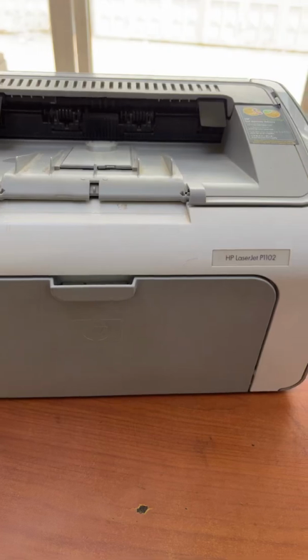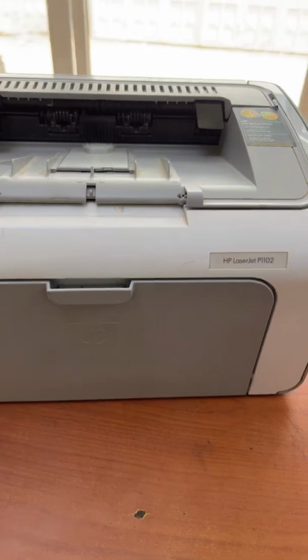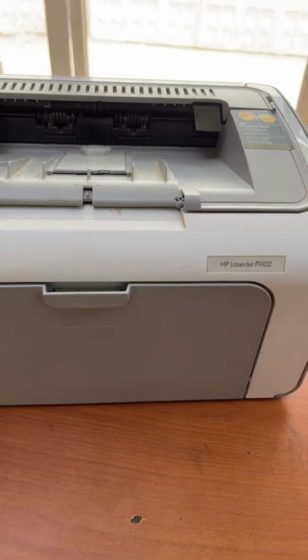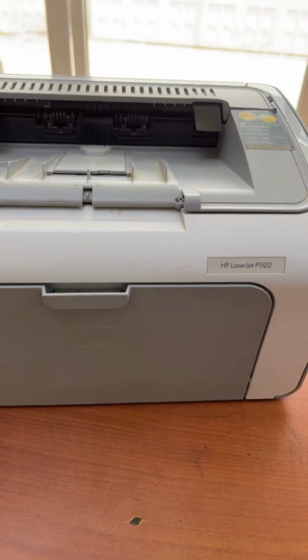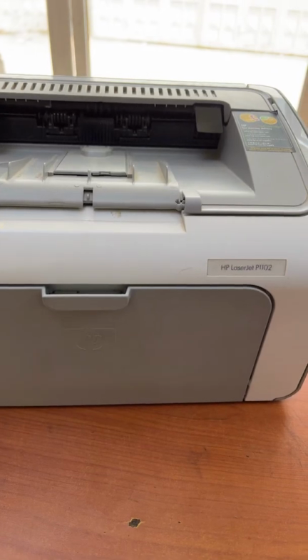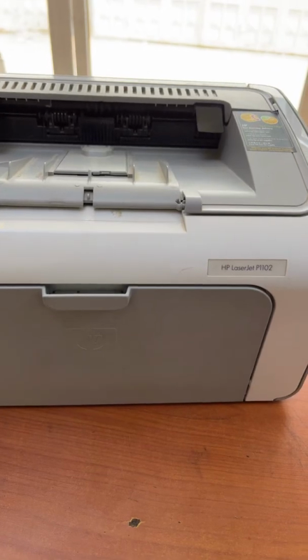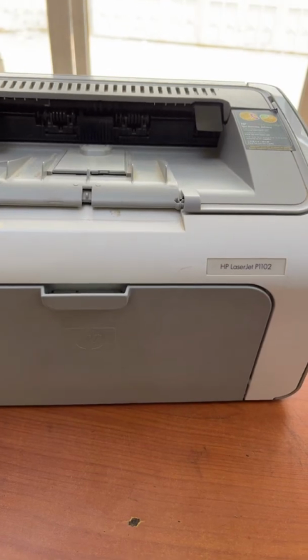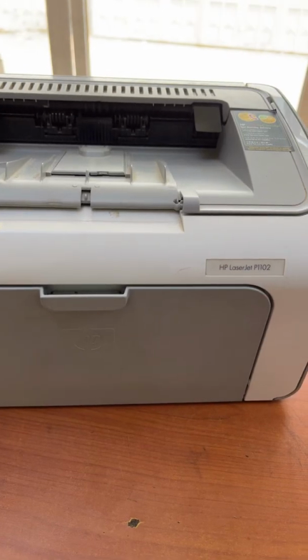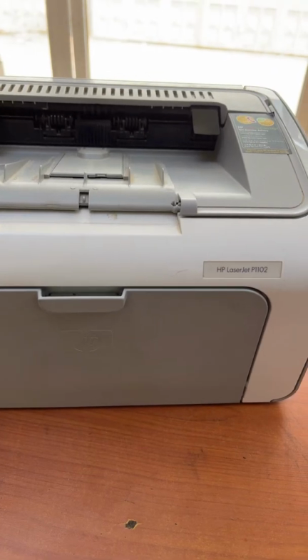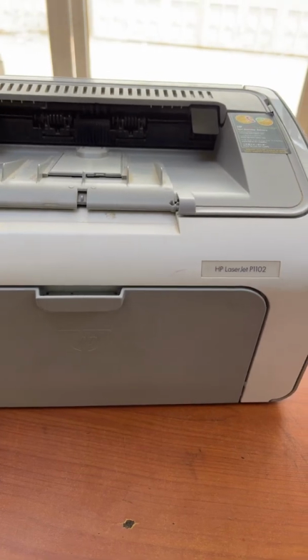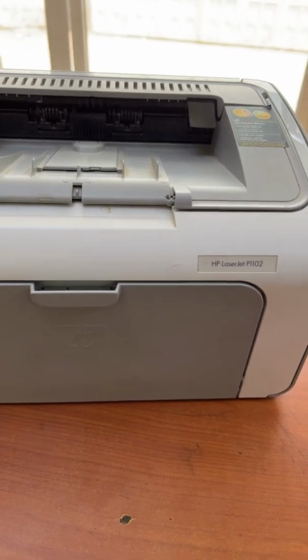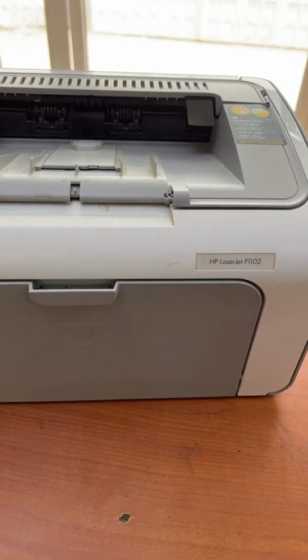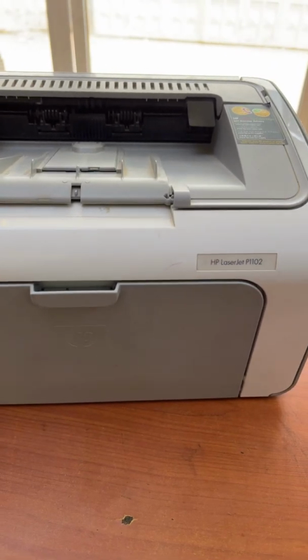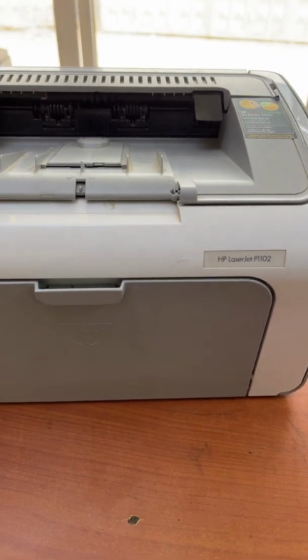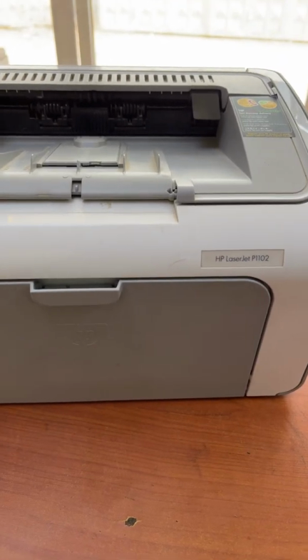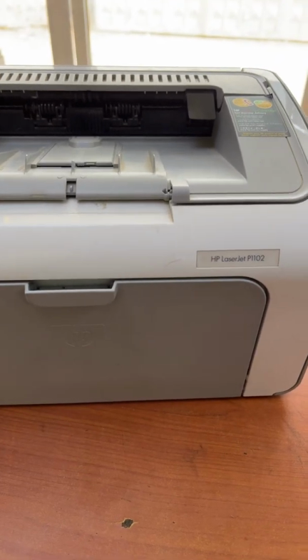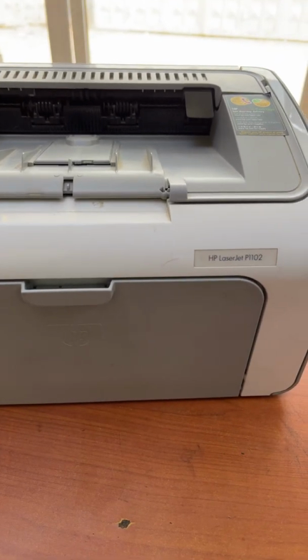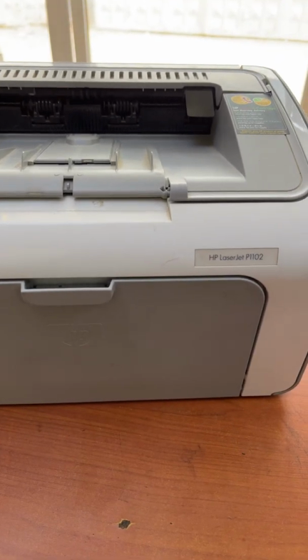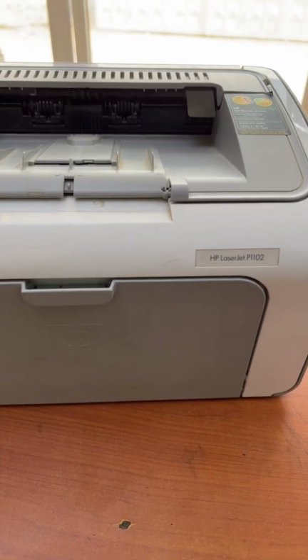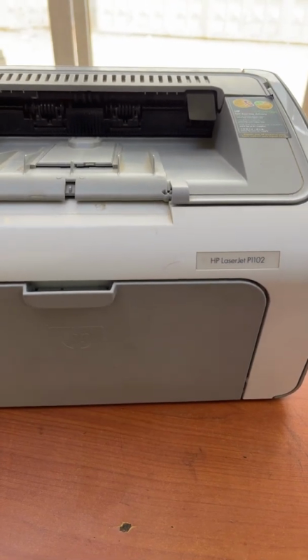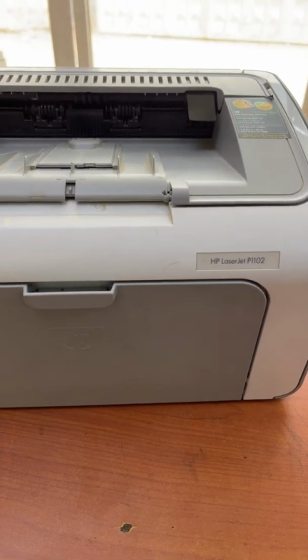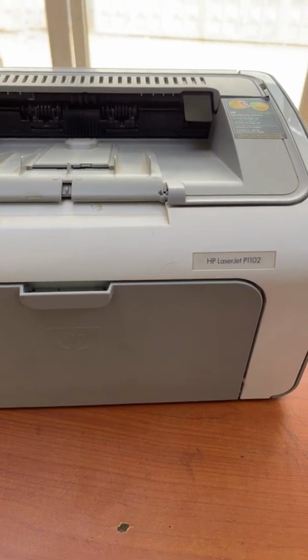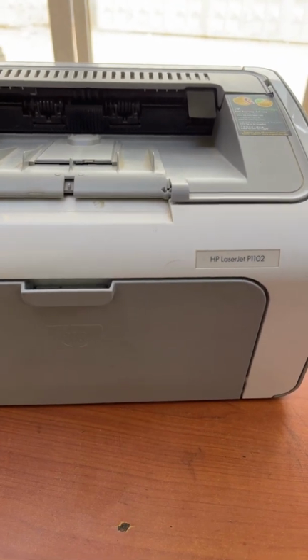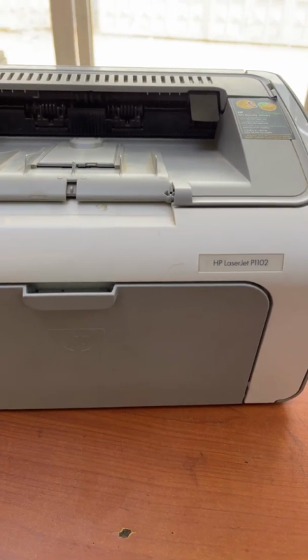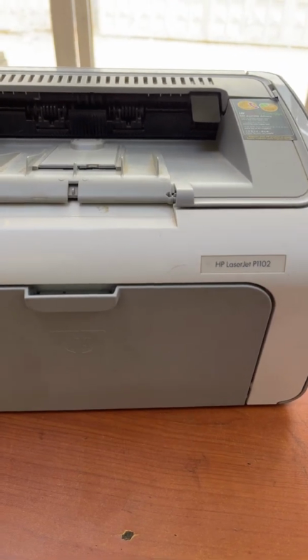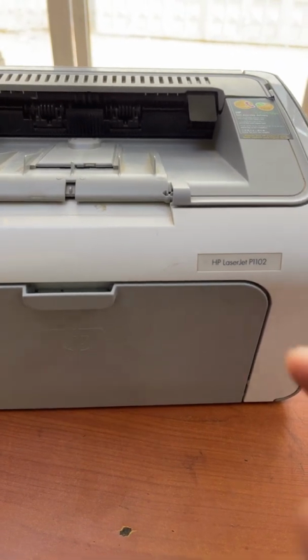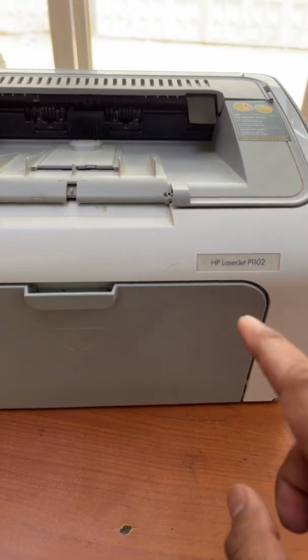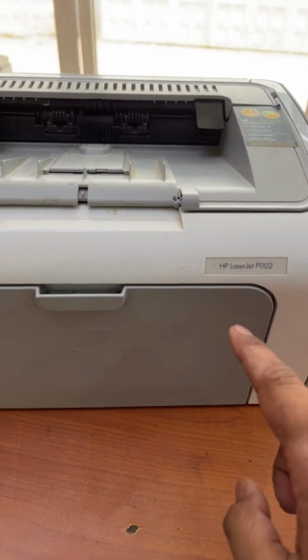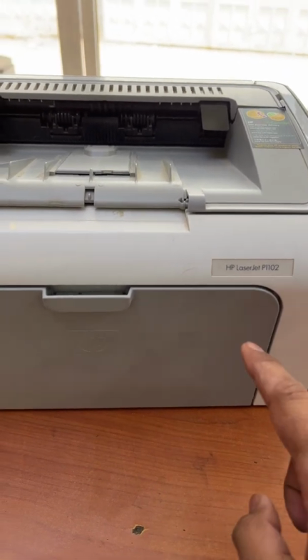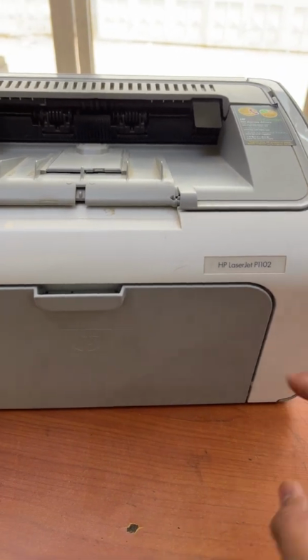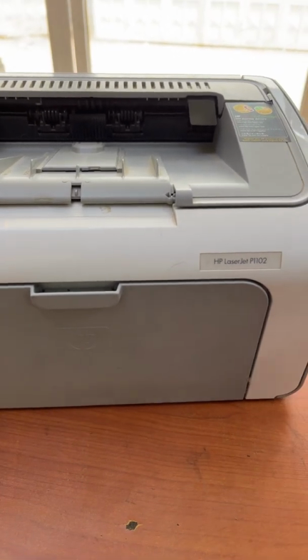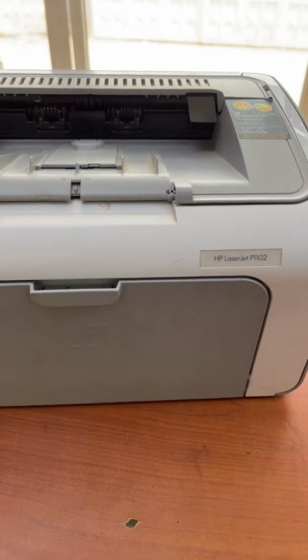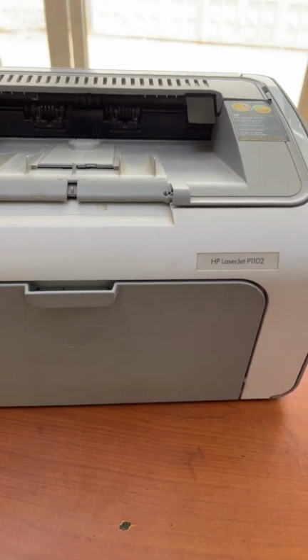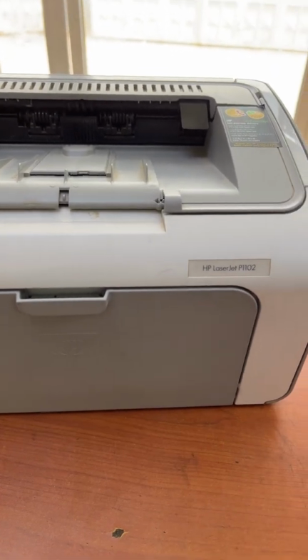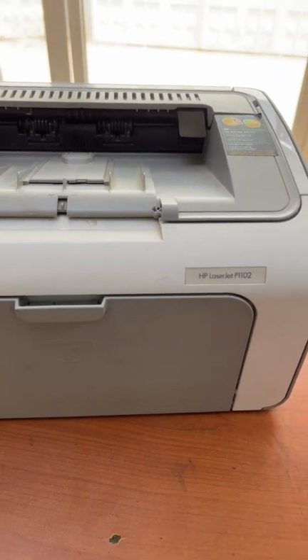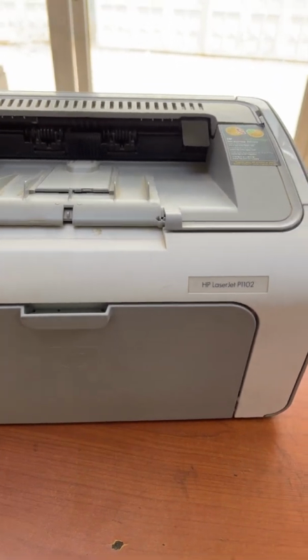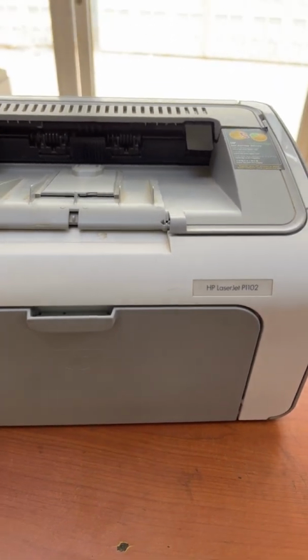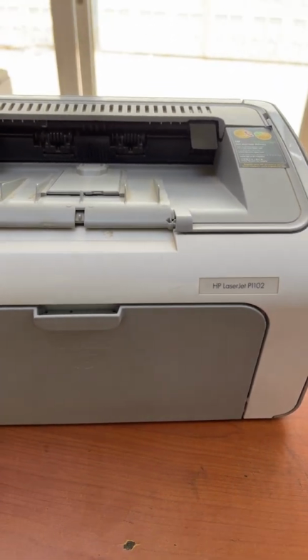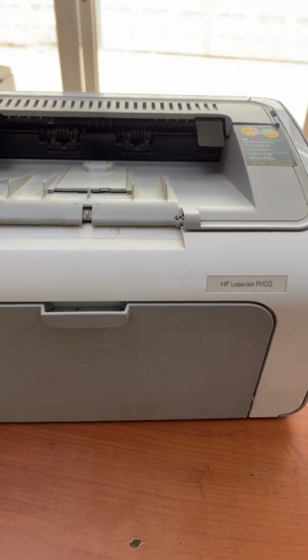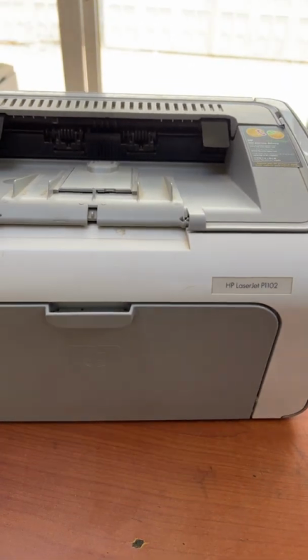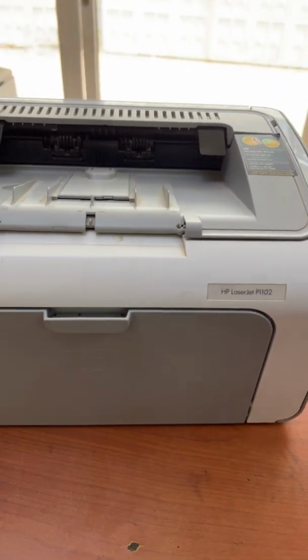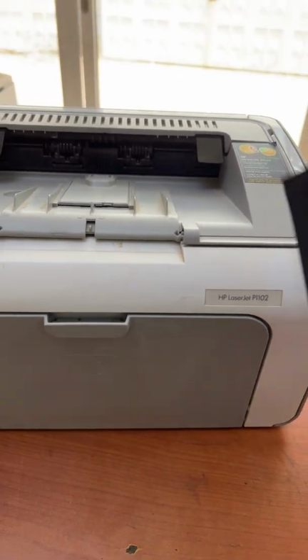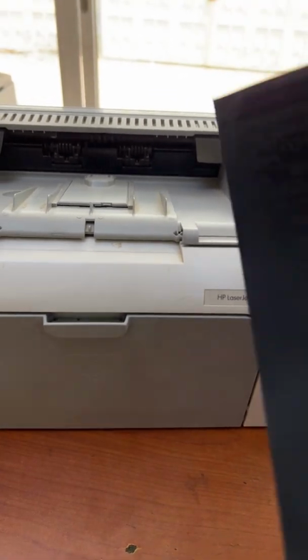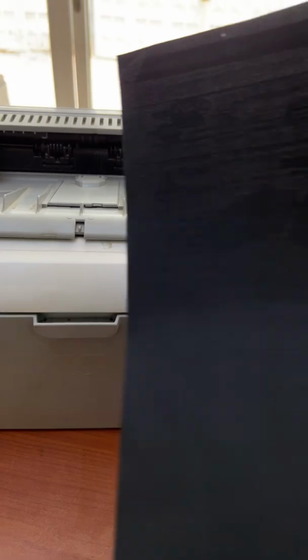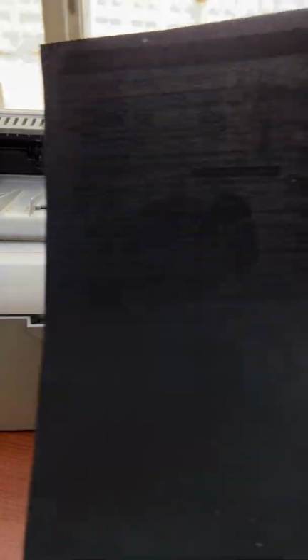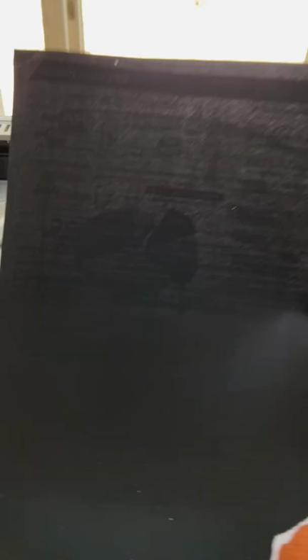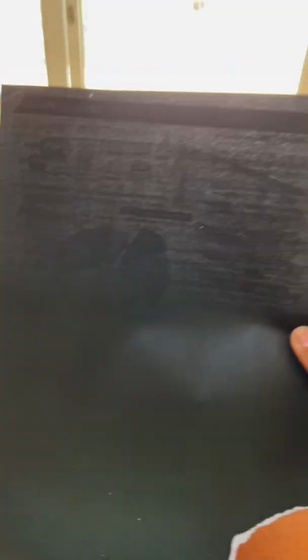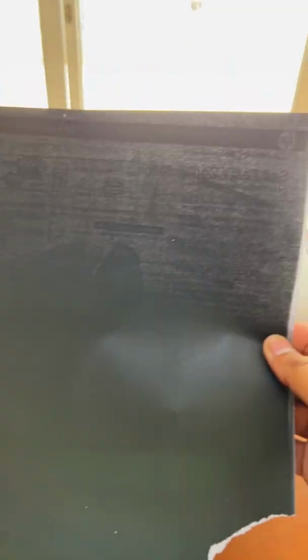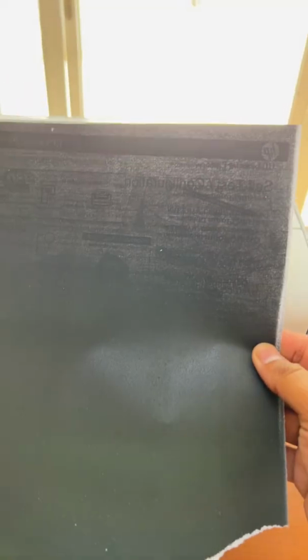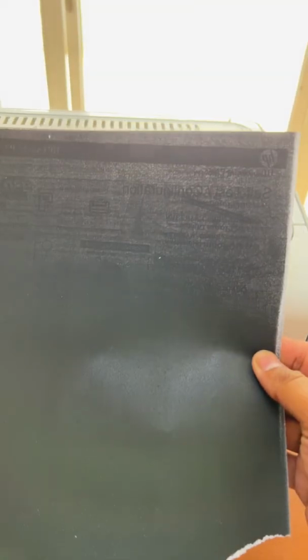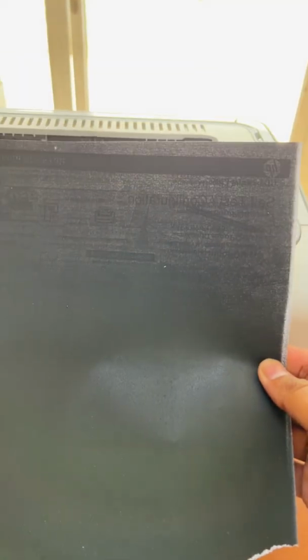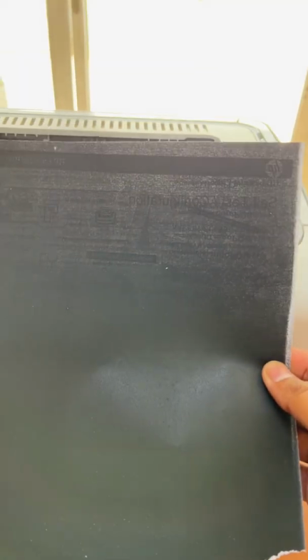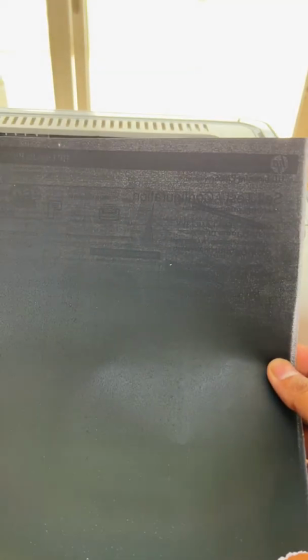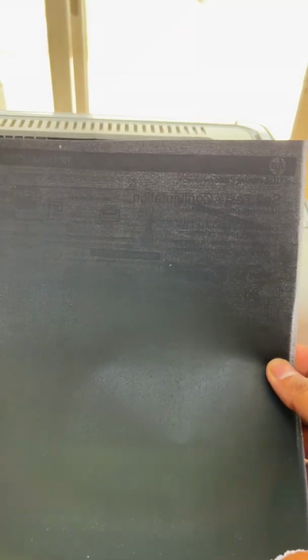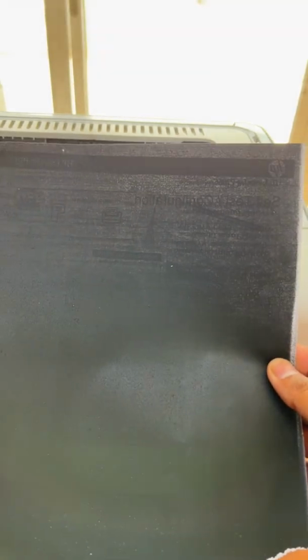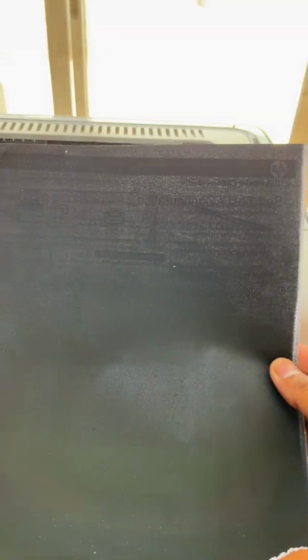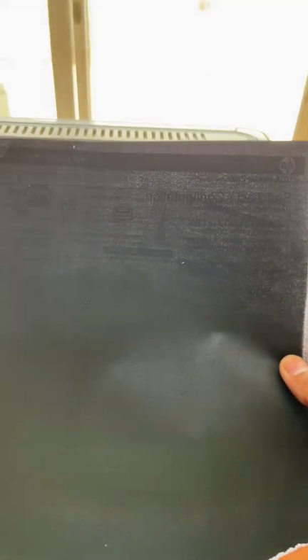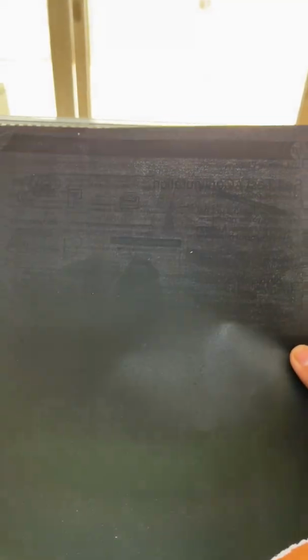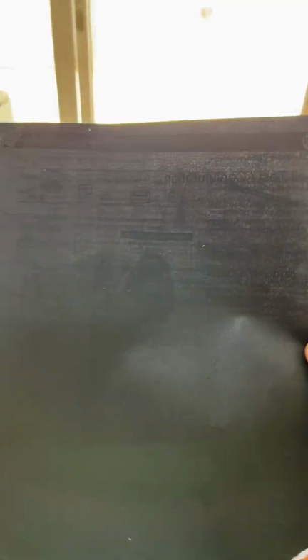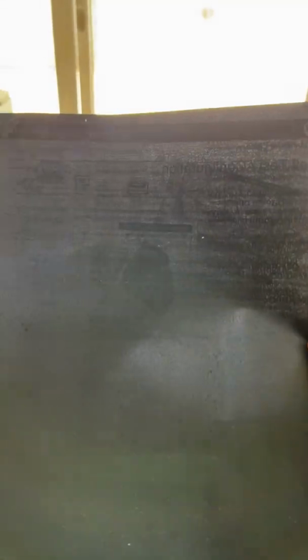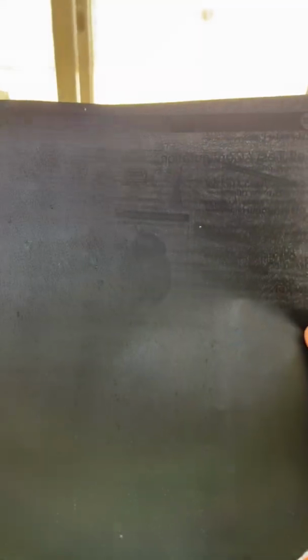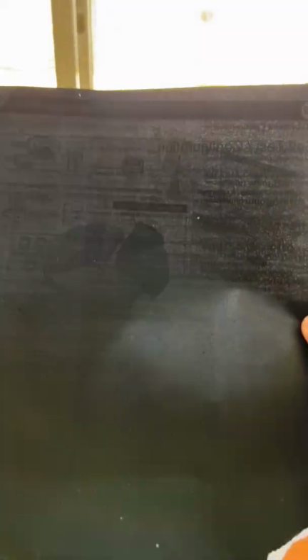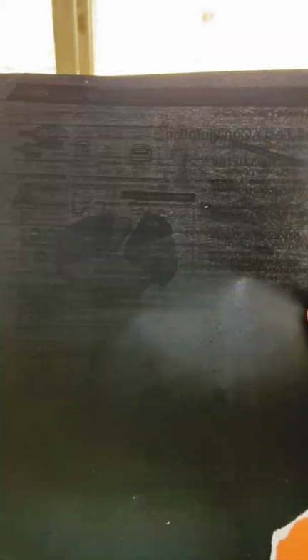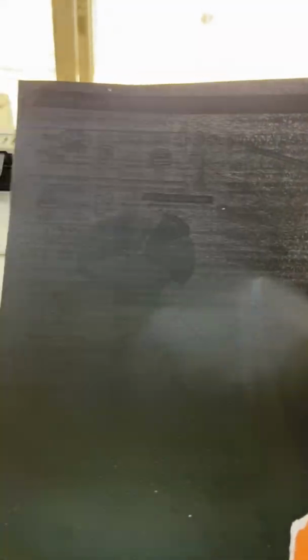Do you have an HP LaserJet 1102 printer and the printer is printing full black pages? Here's how to fix it.